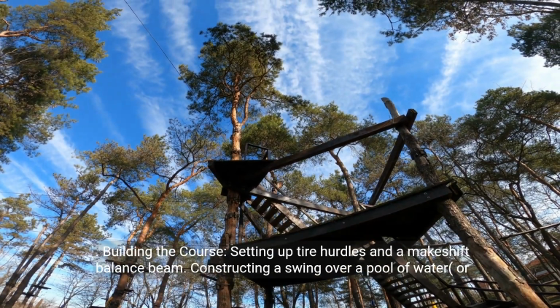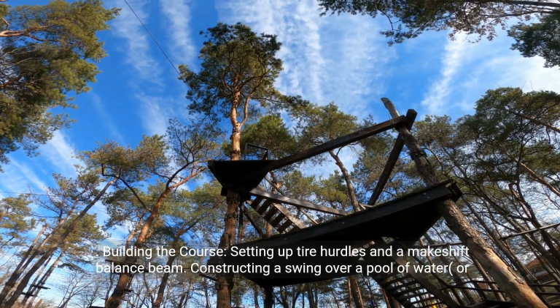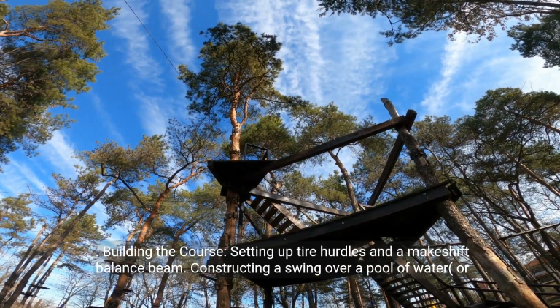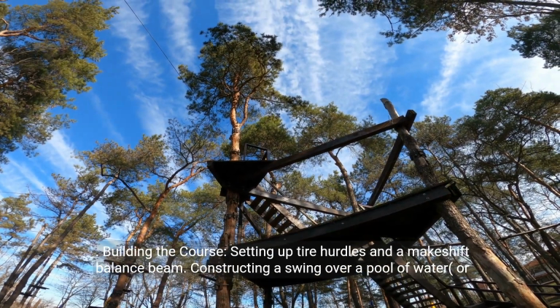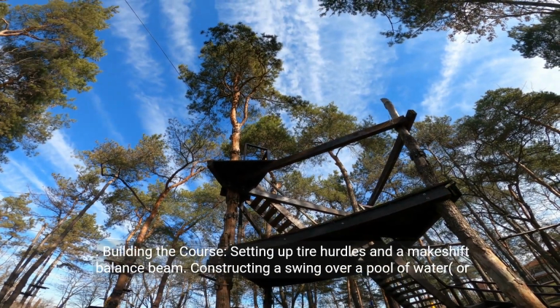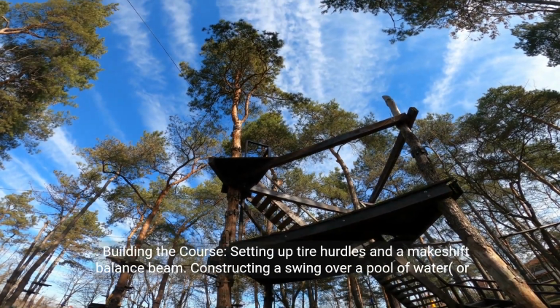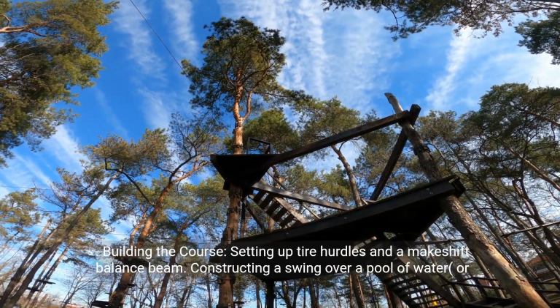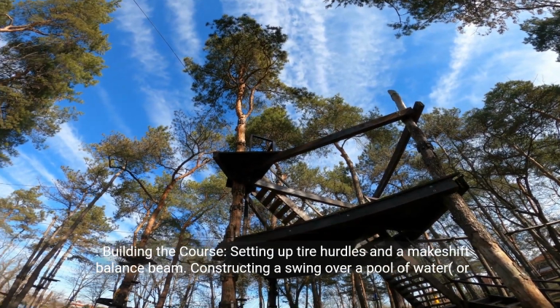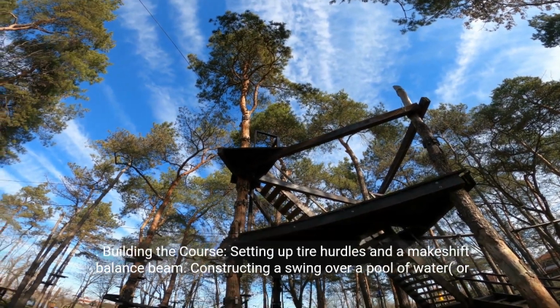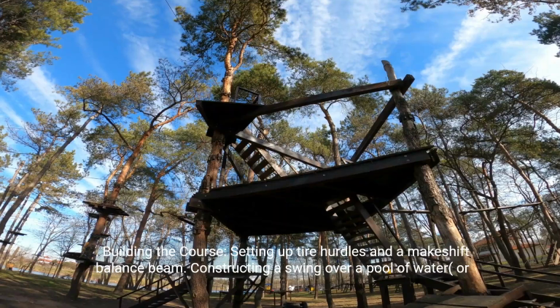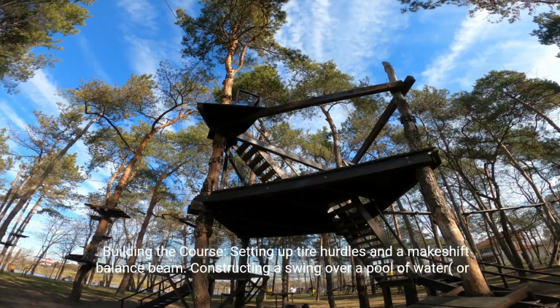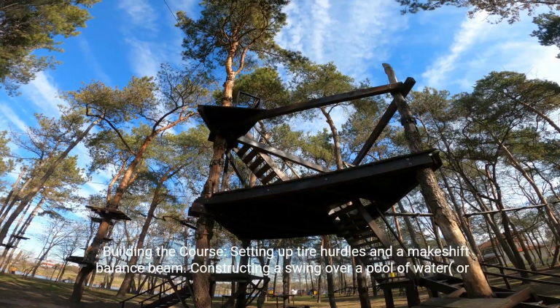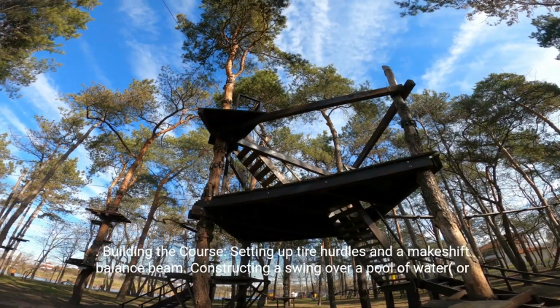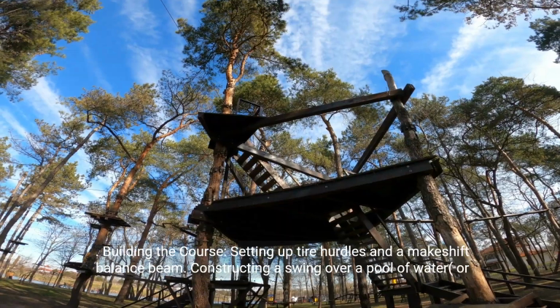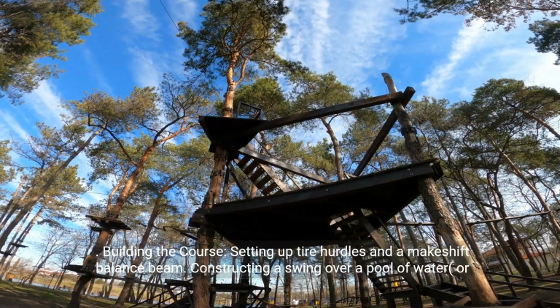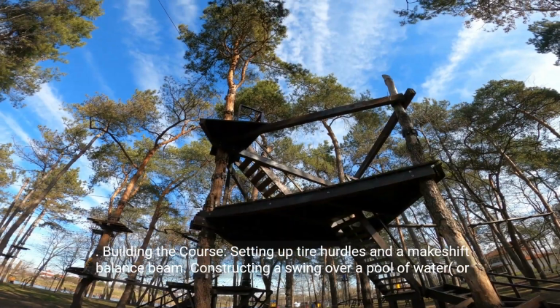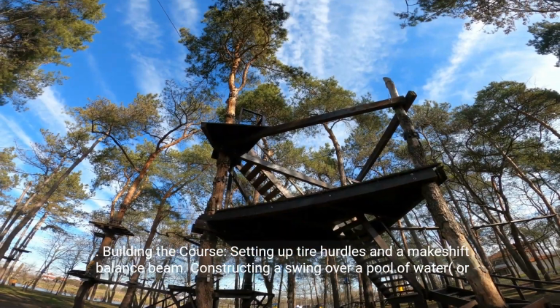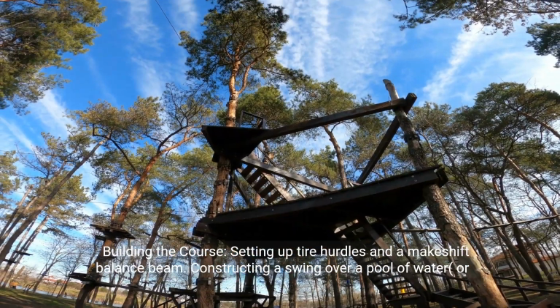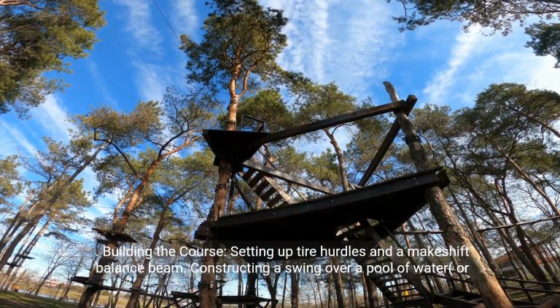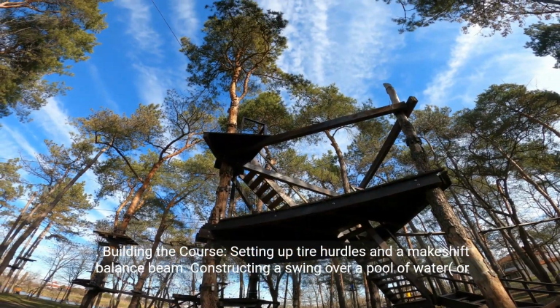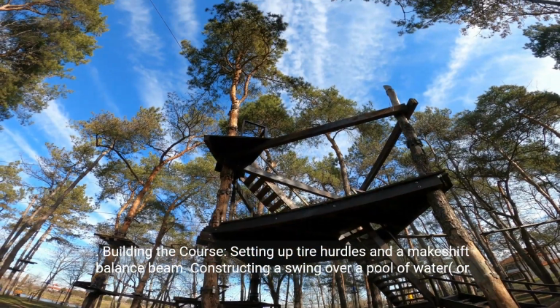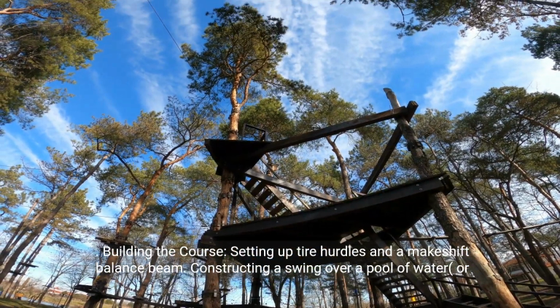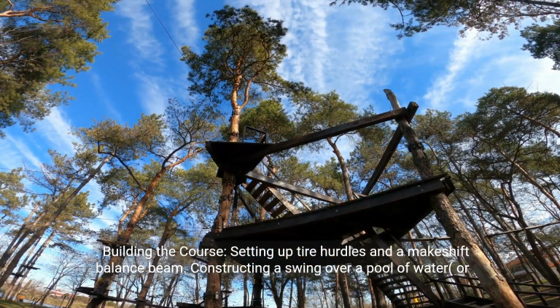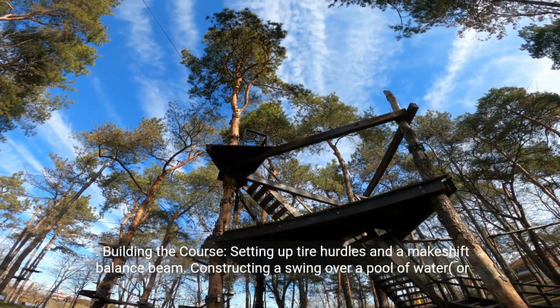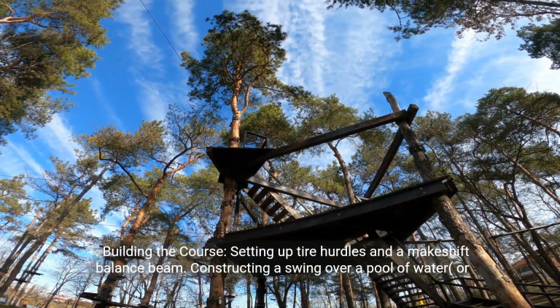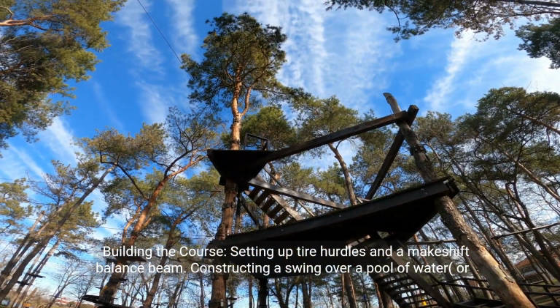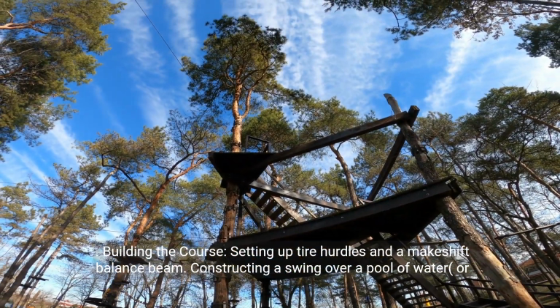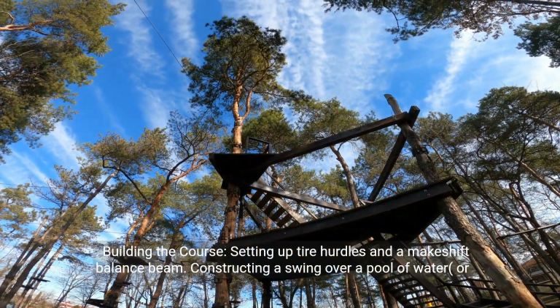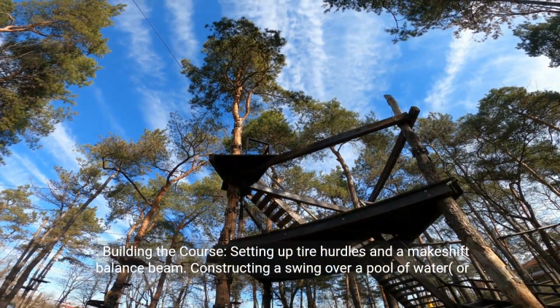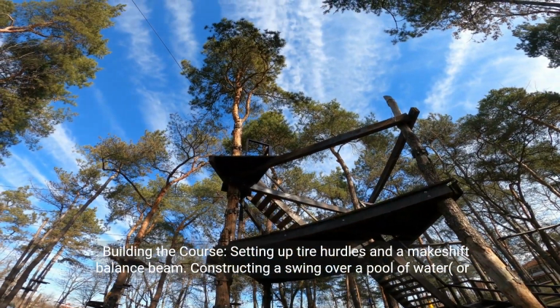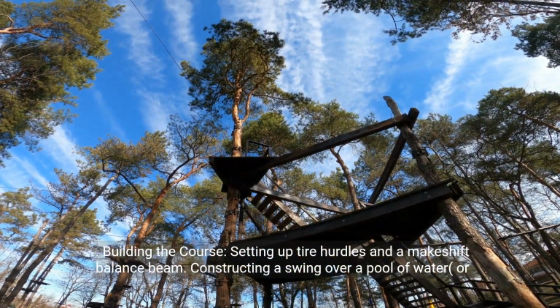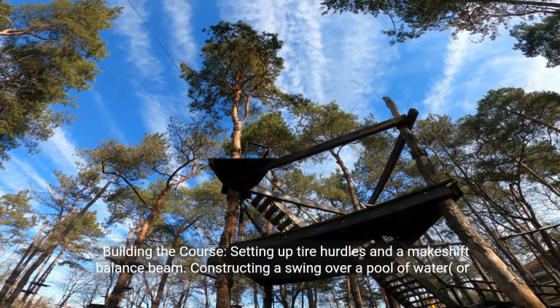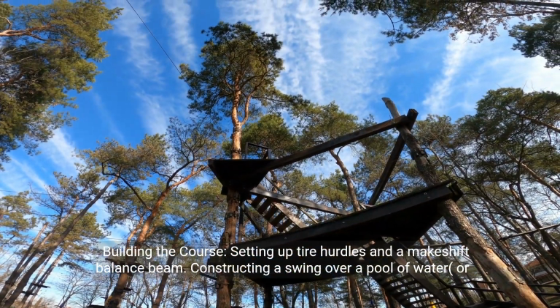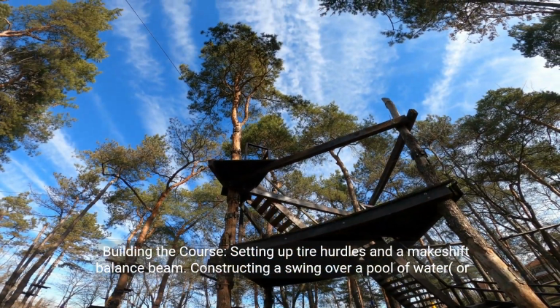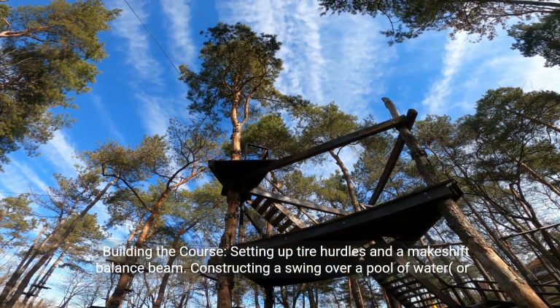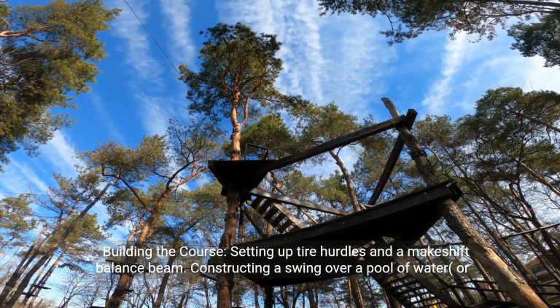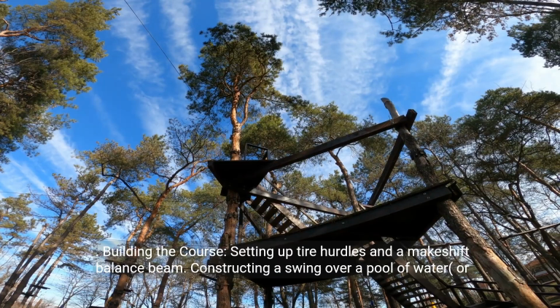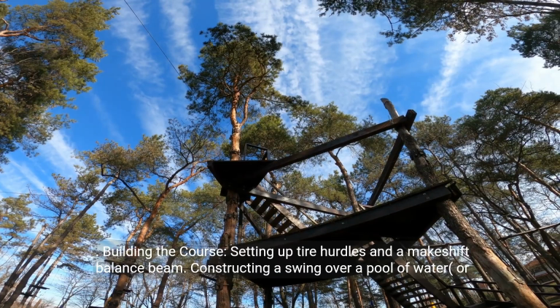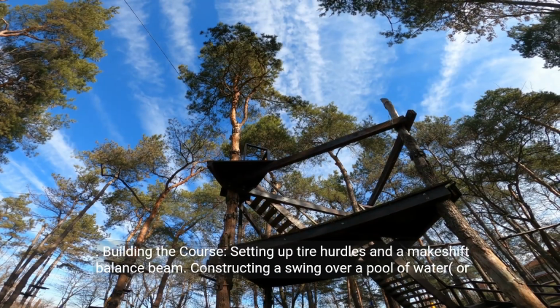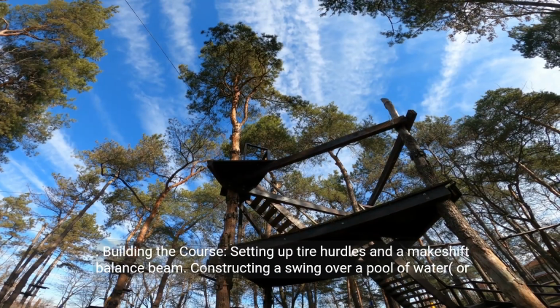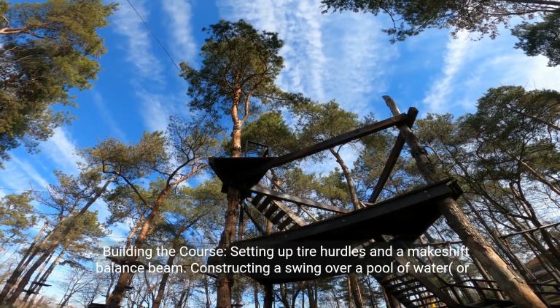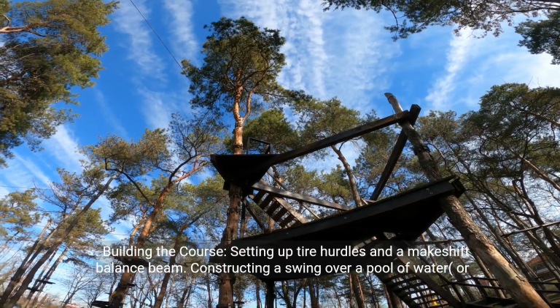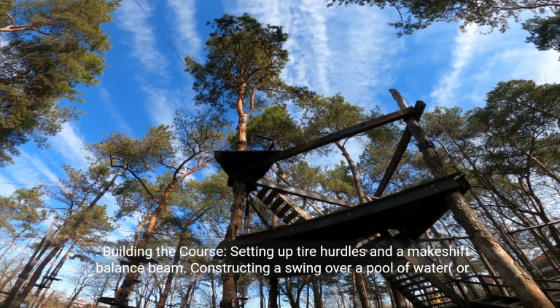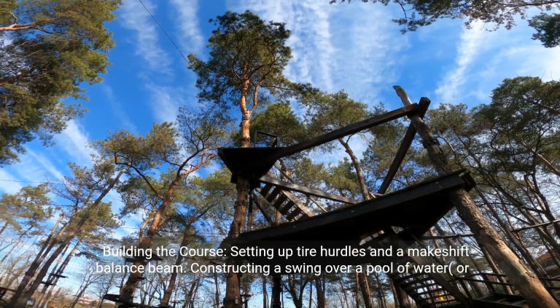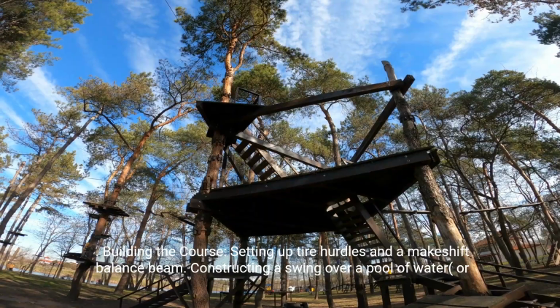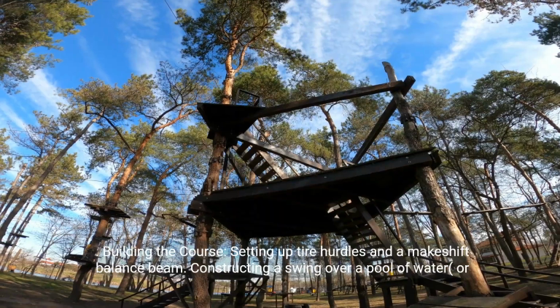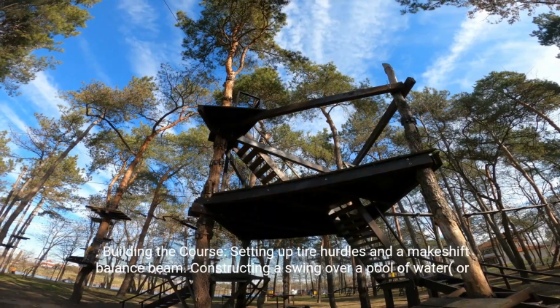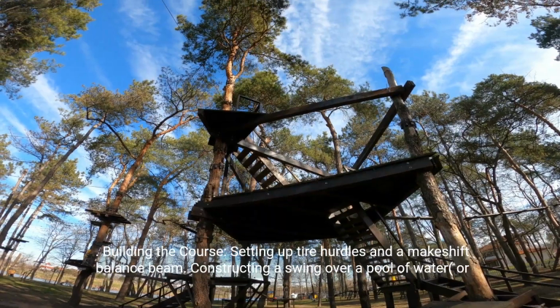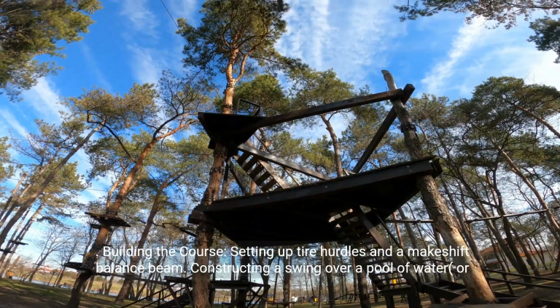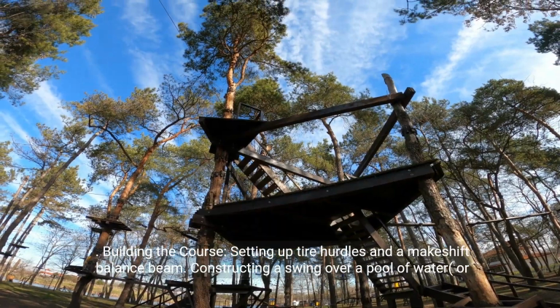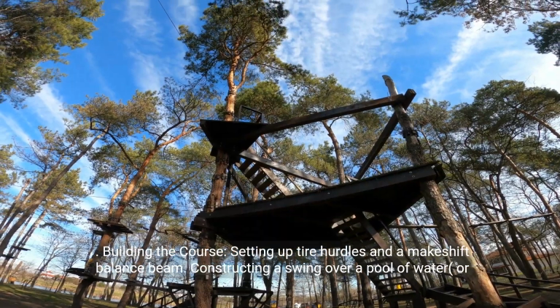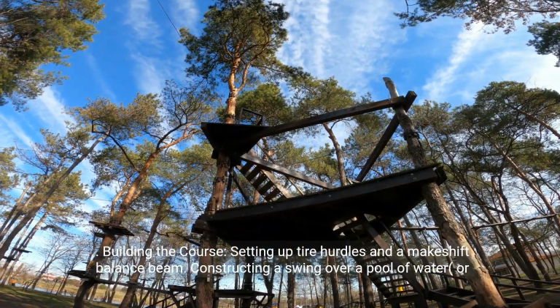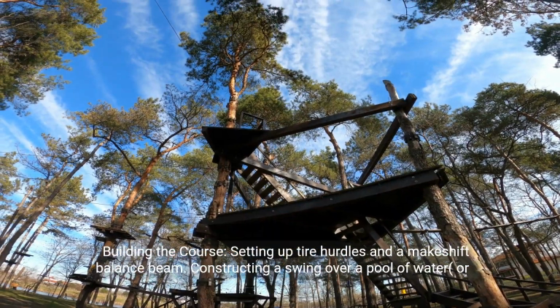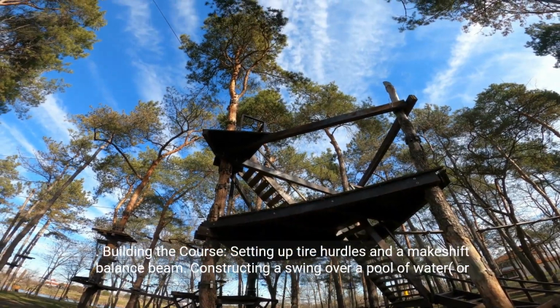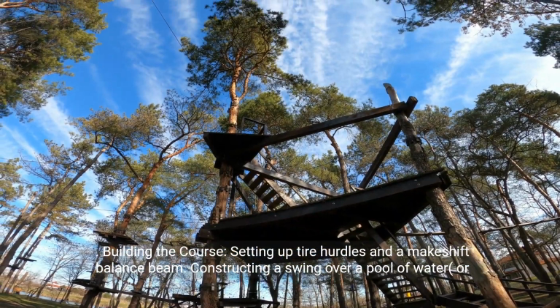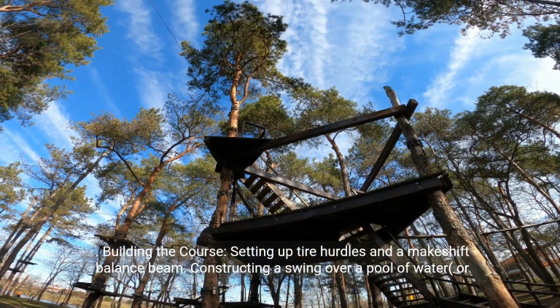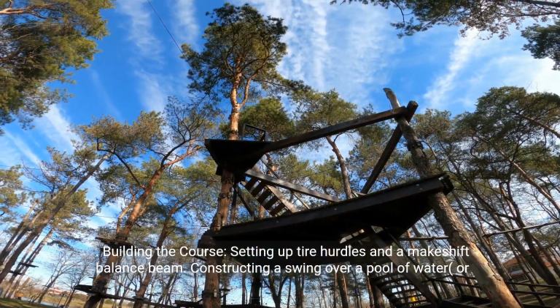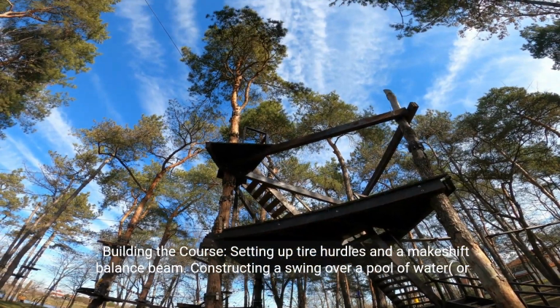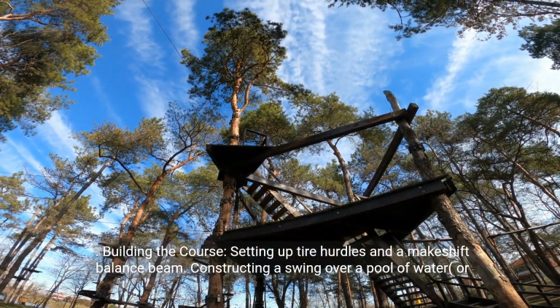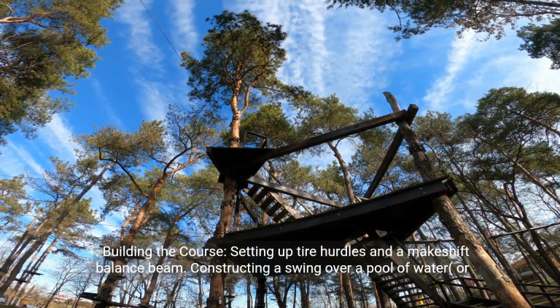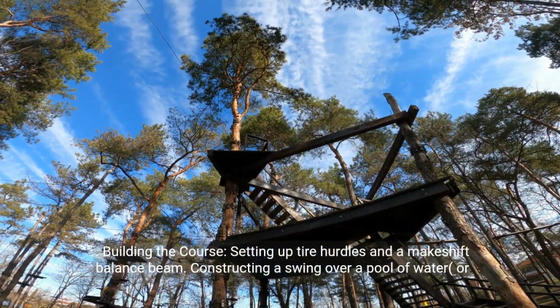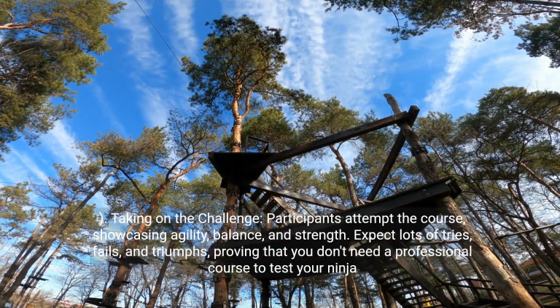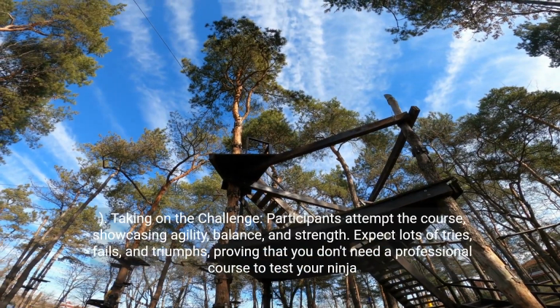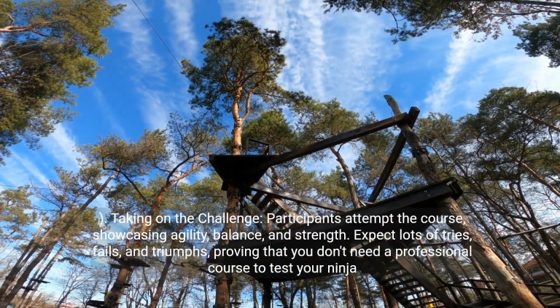Building the course: setting up tire hurdles and a makeshift balance beam, and constructing a swing over a pool of water or mud.